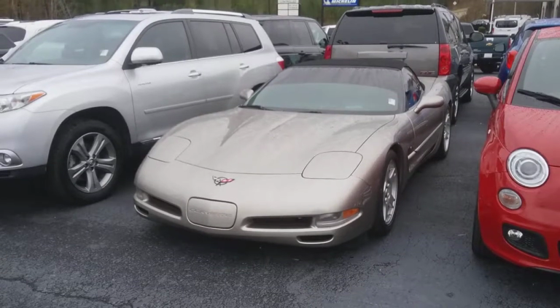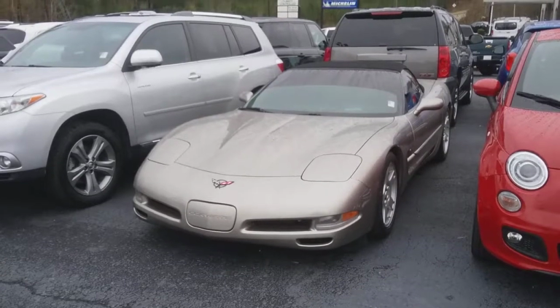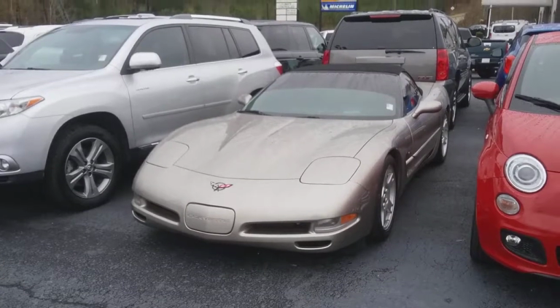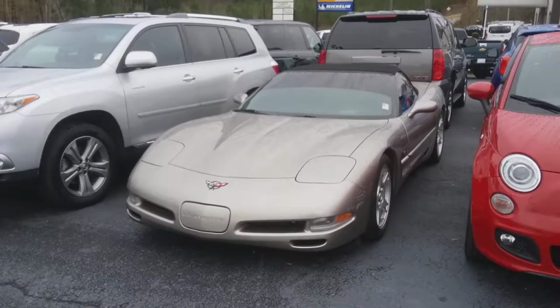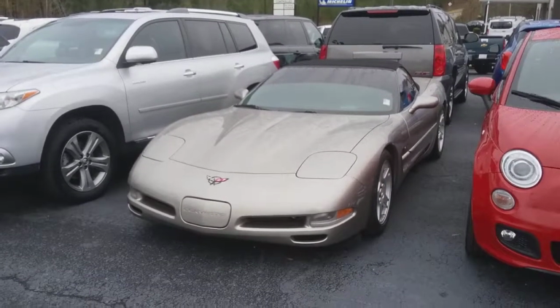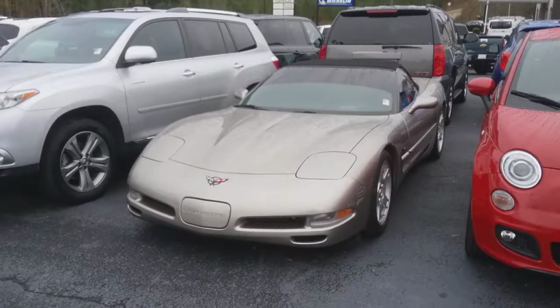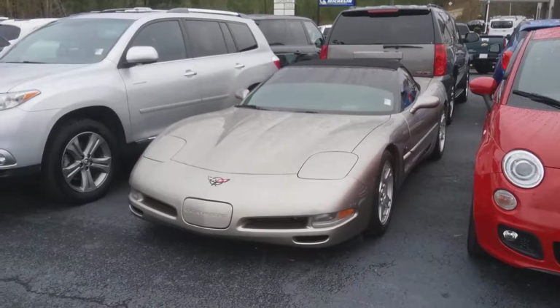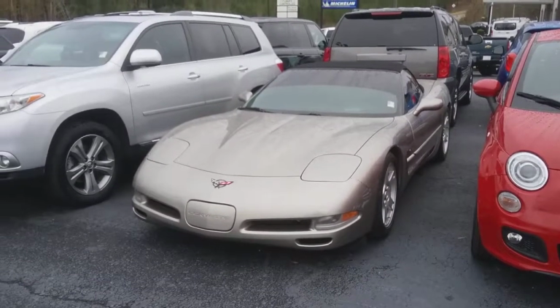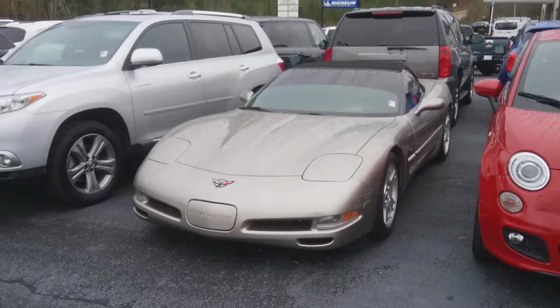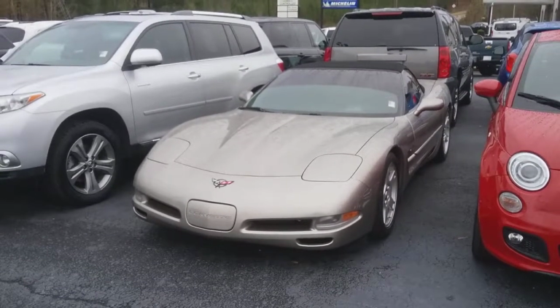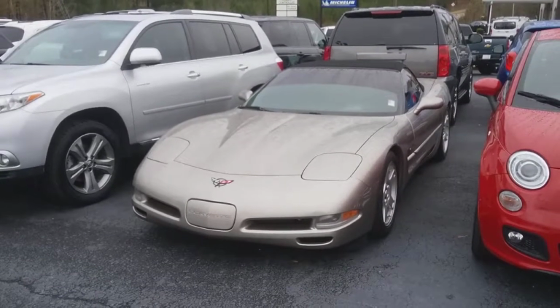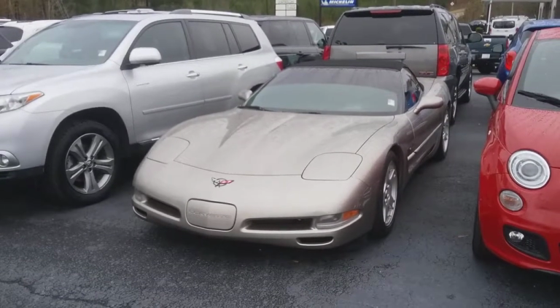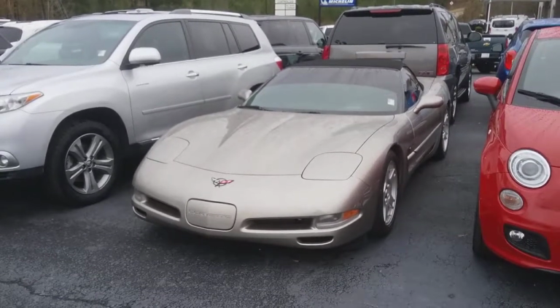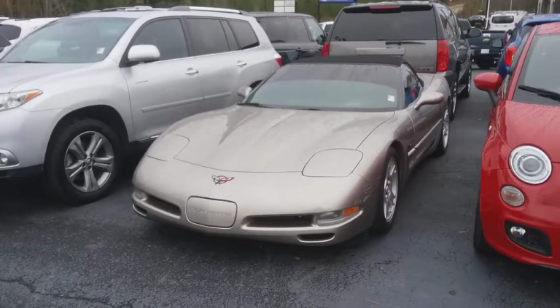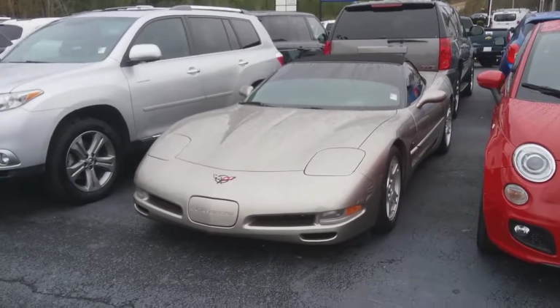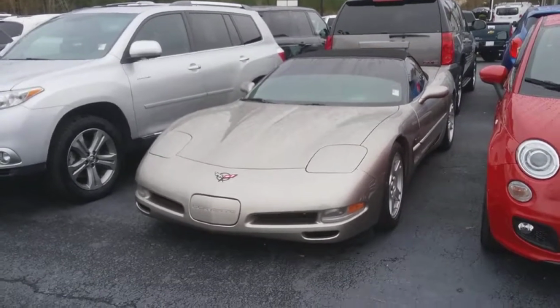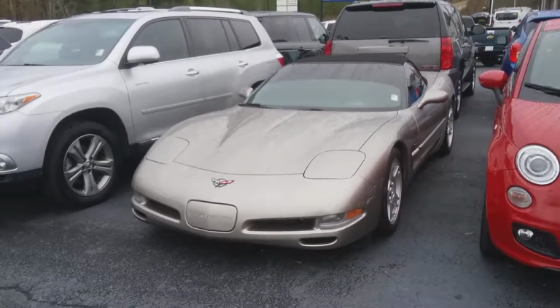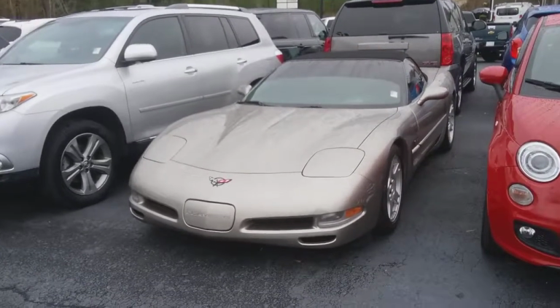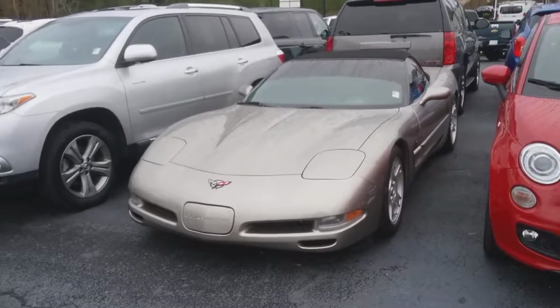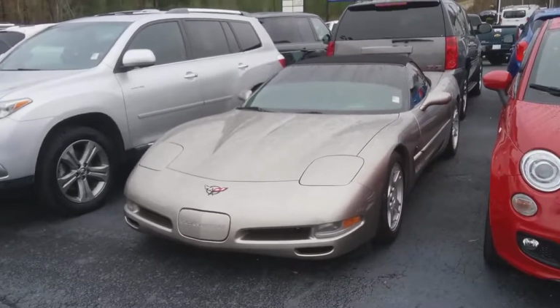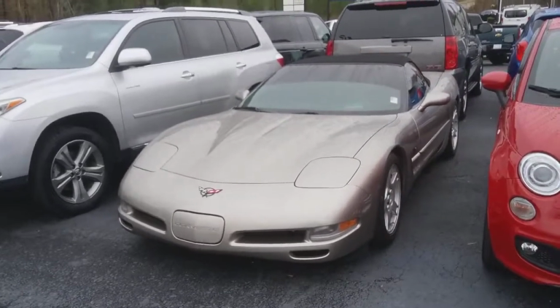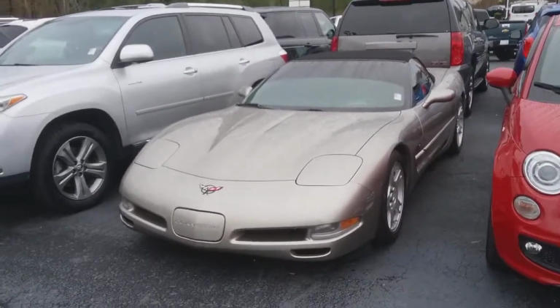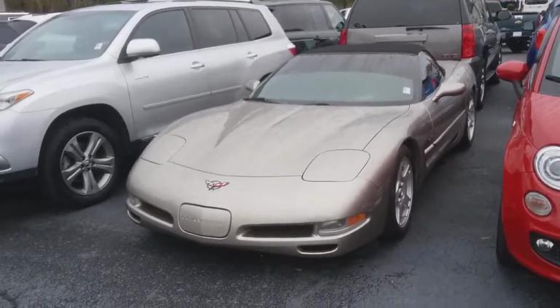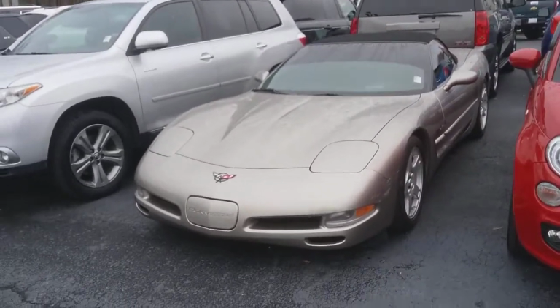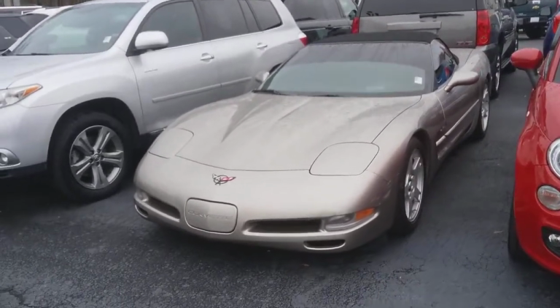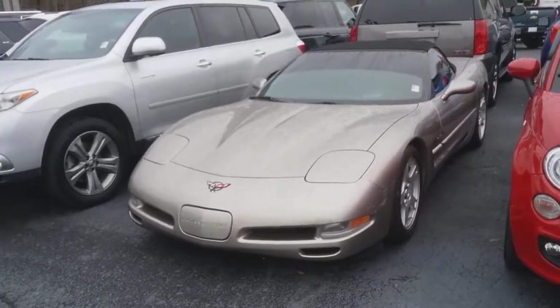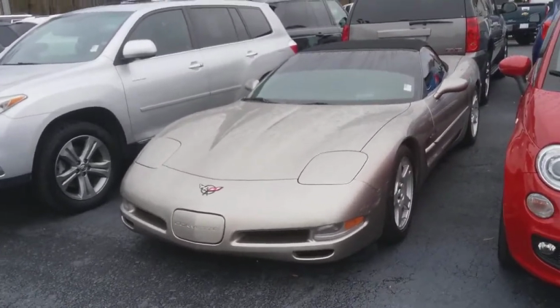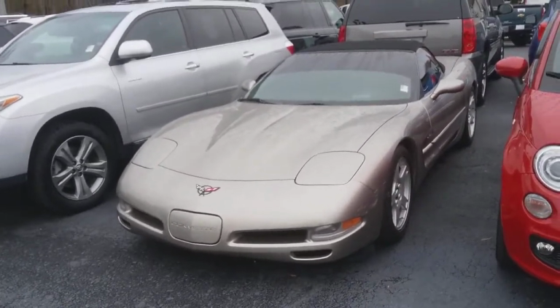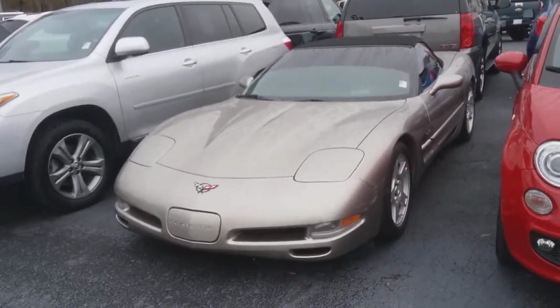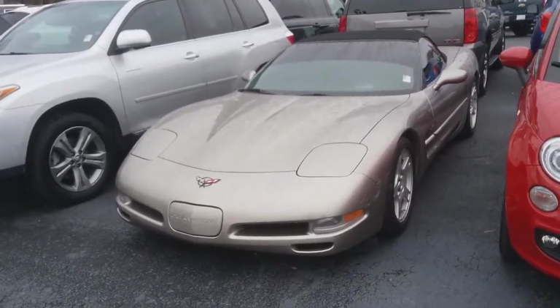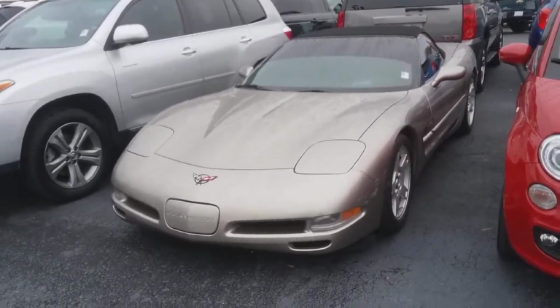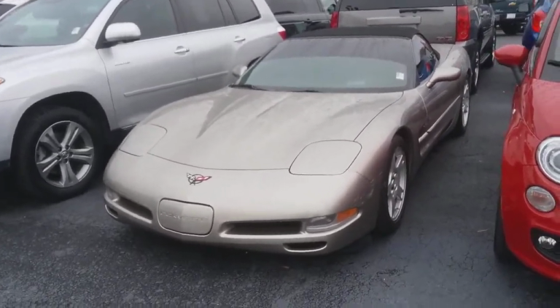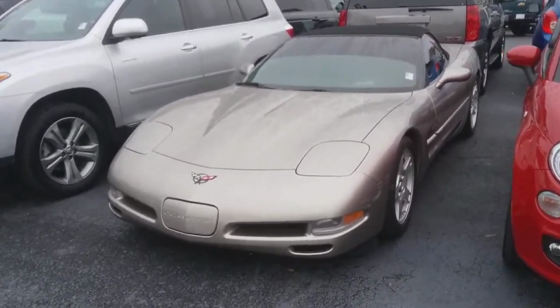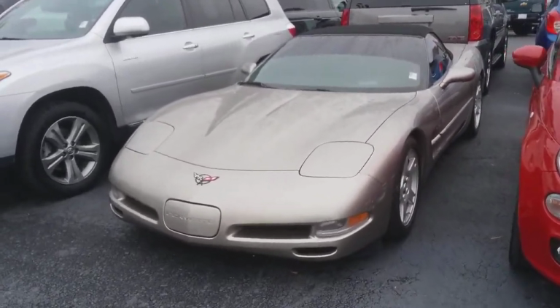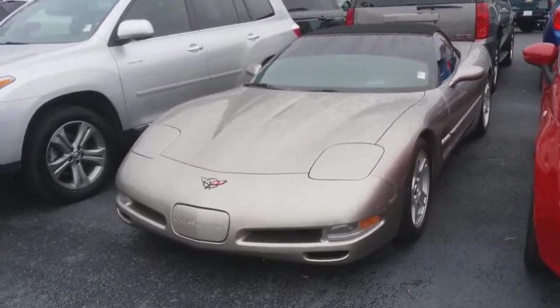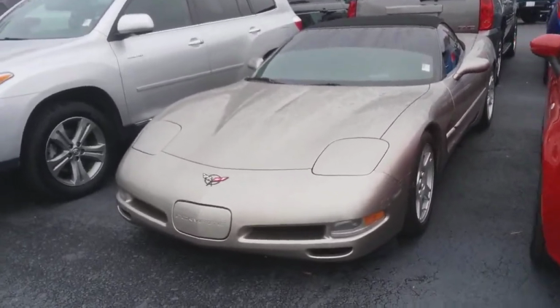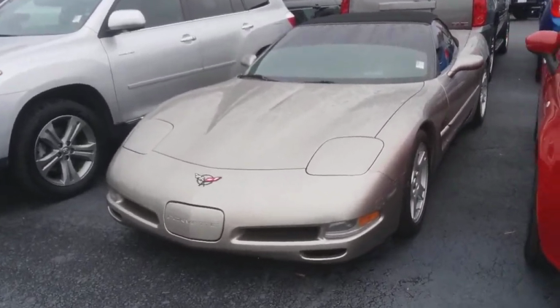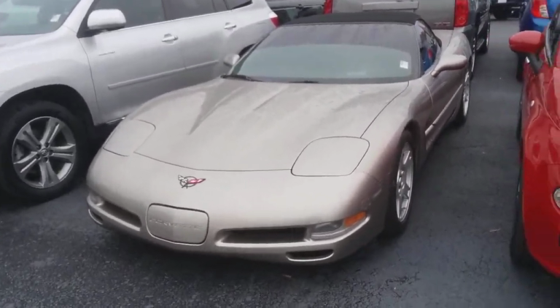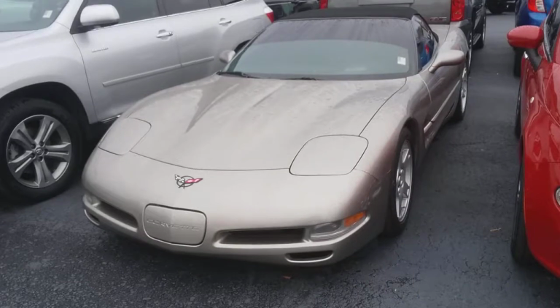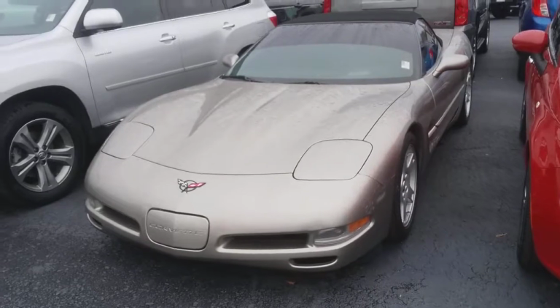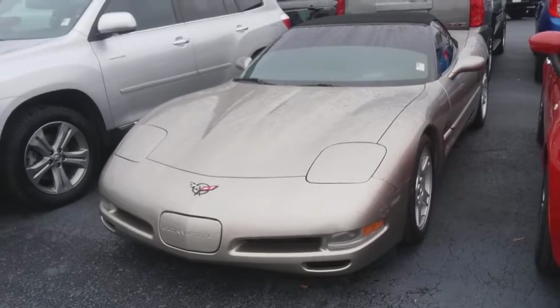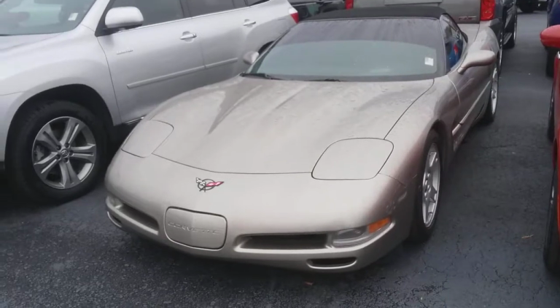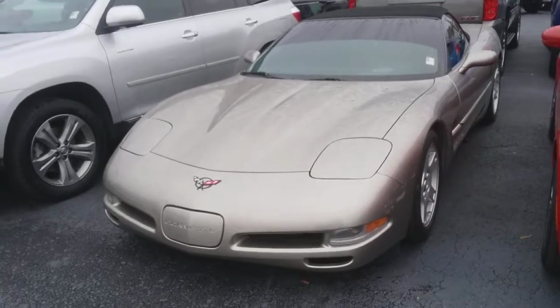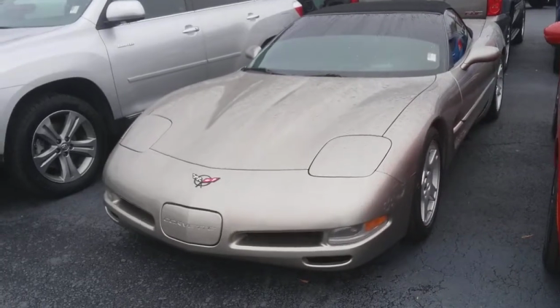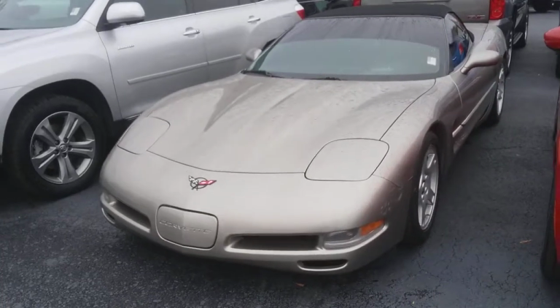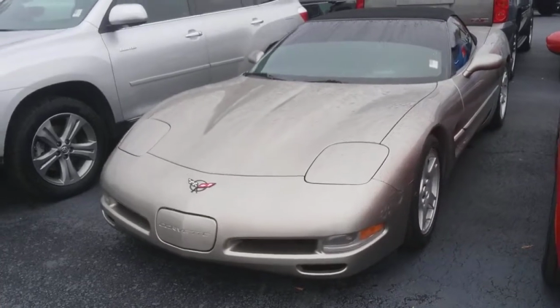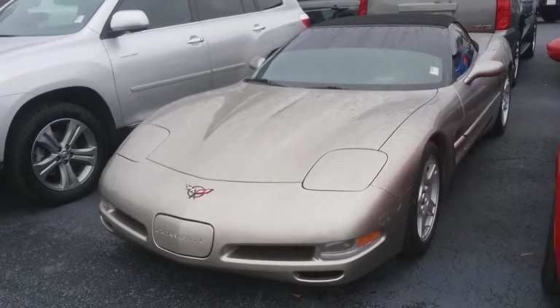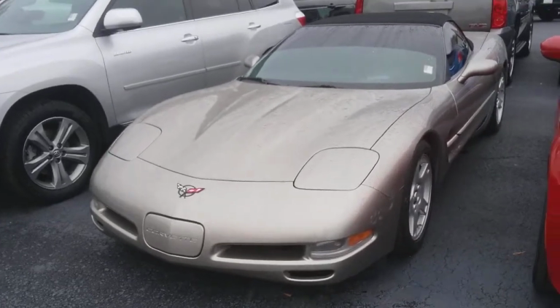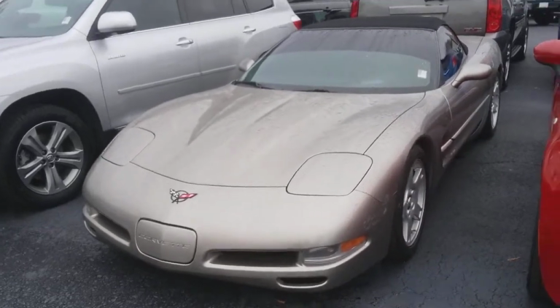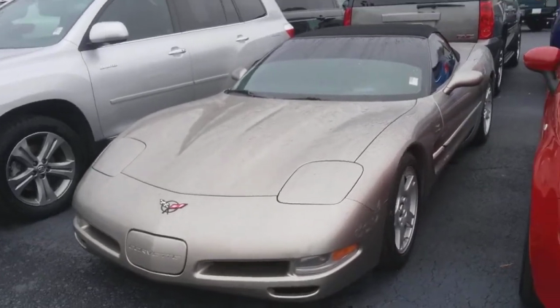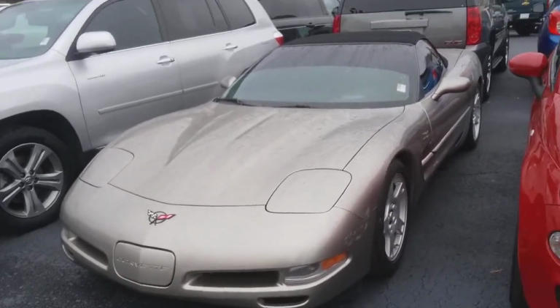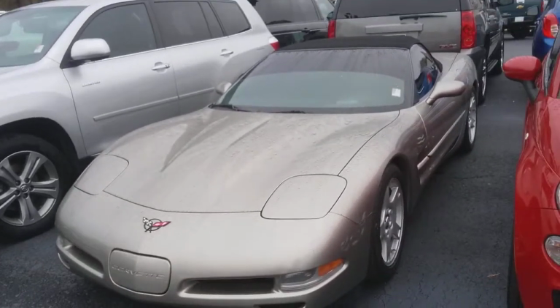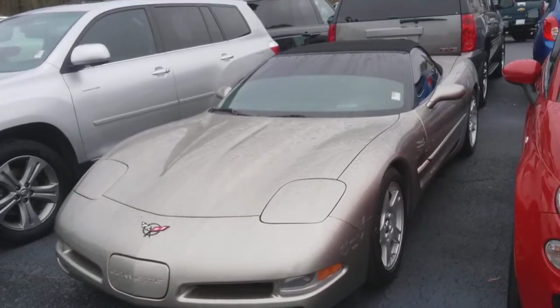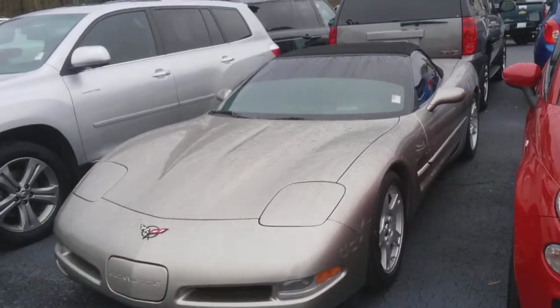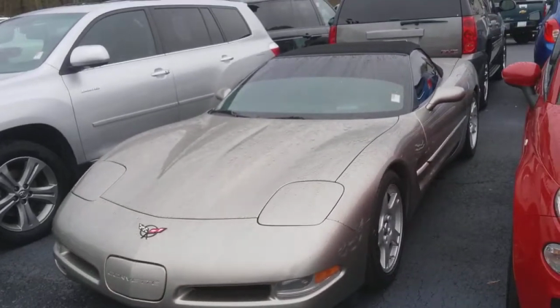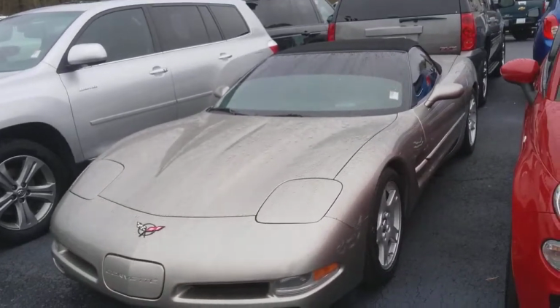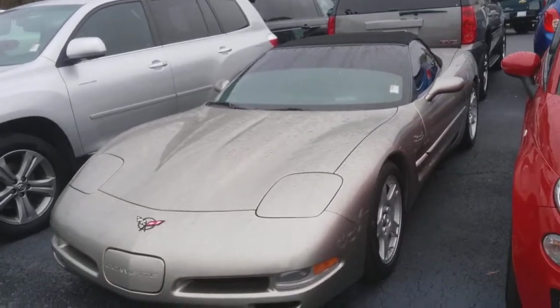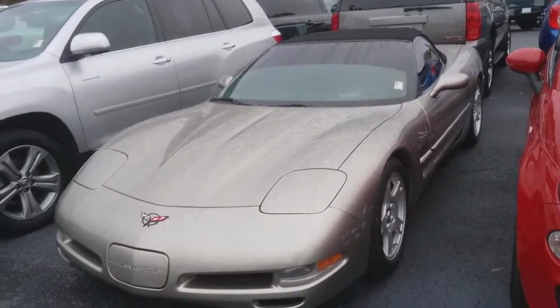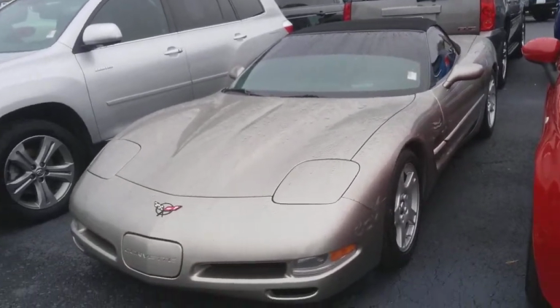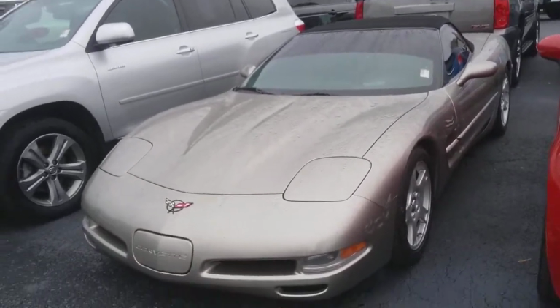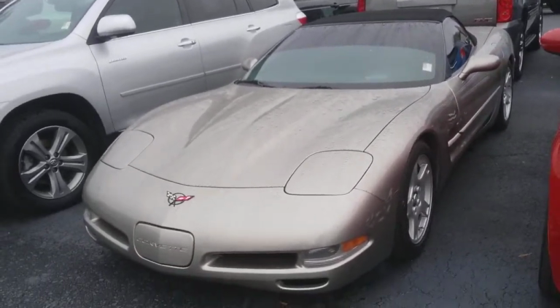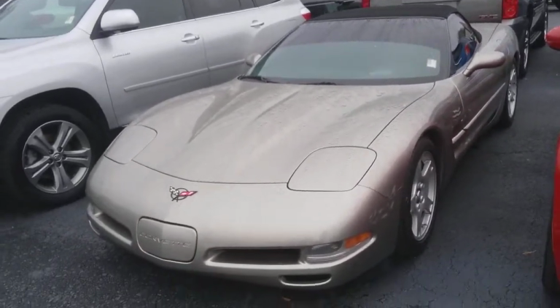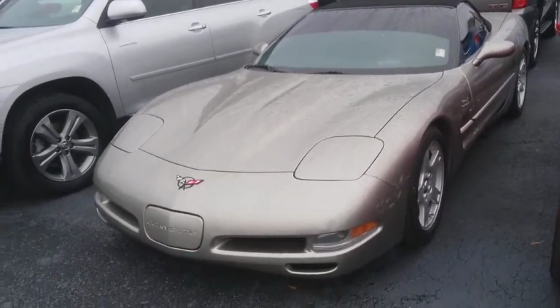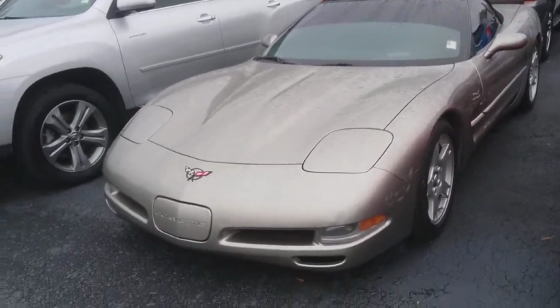Hey, how you doing? This is Jimmy up here, Jimmy Britt Chevrolet. This is our 1999 Chevy Corvette convertible that you're looking at.